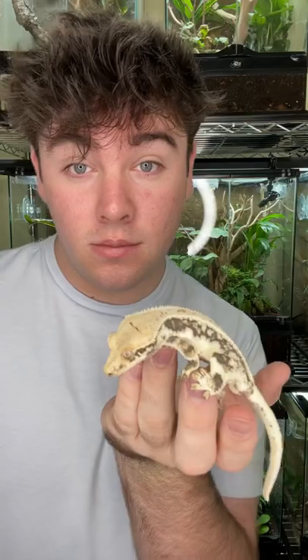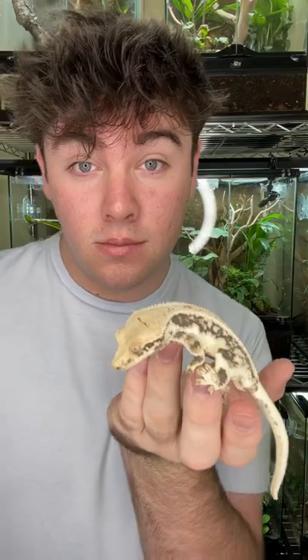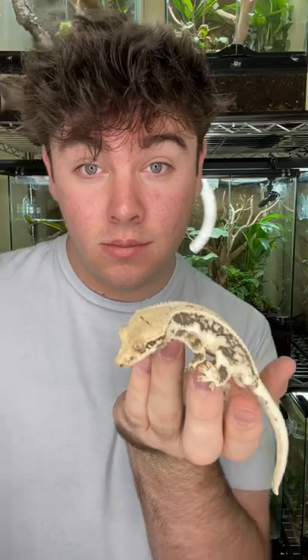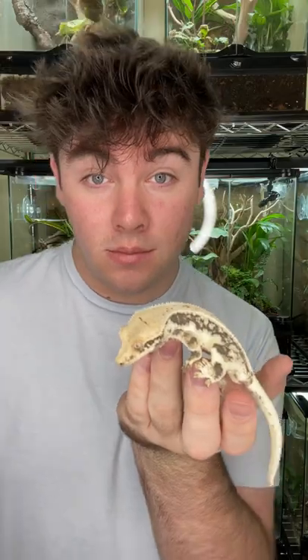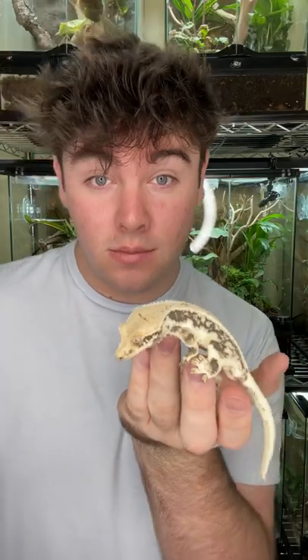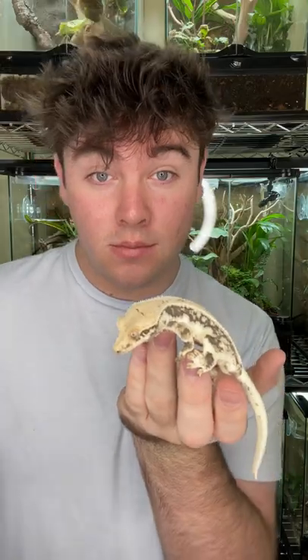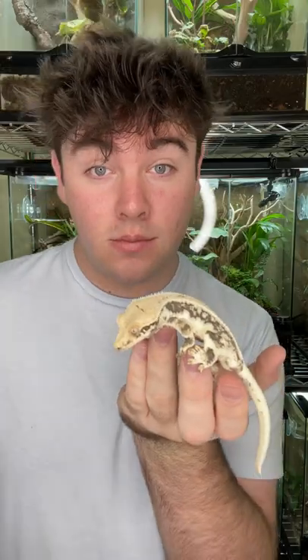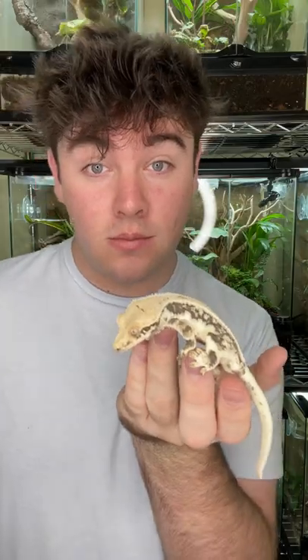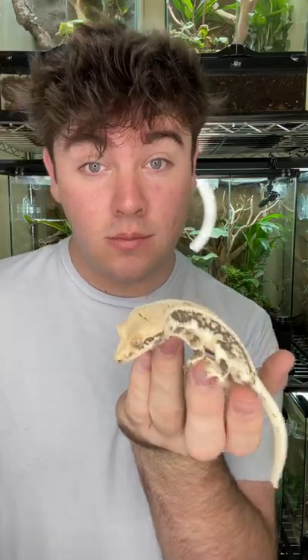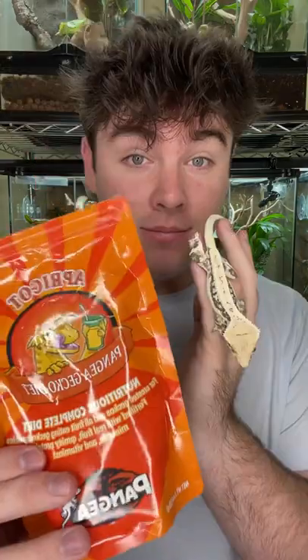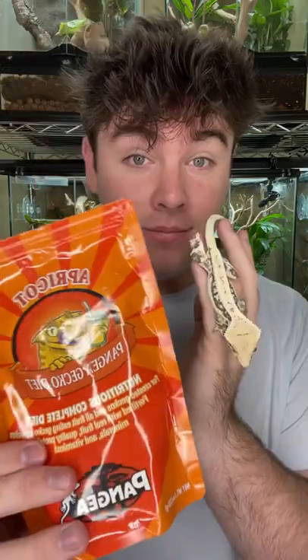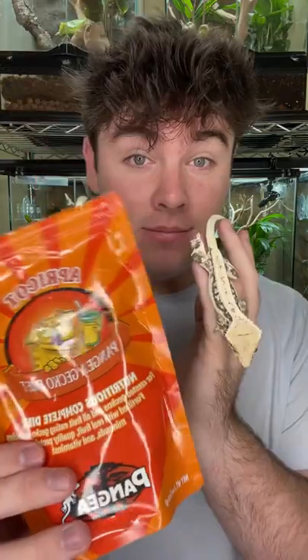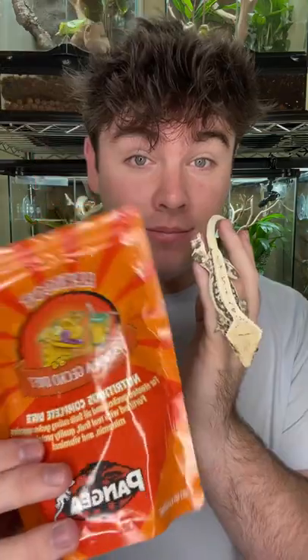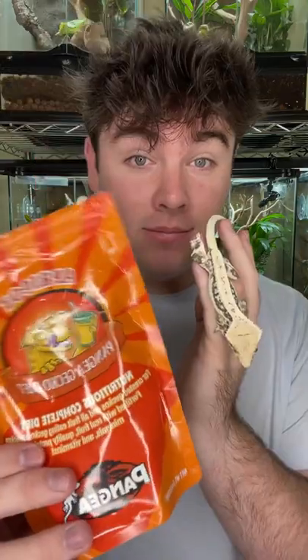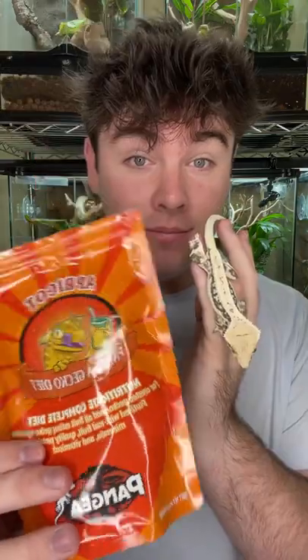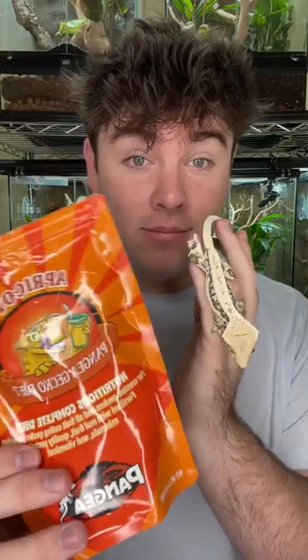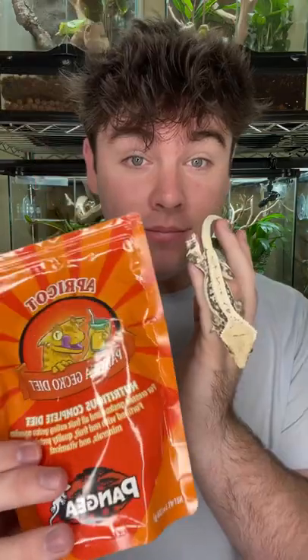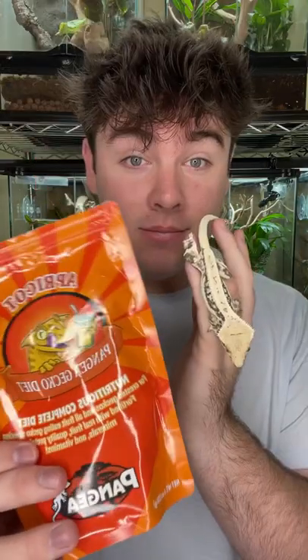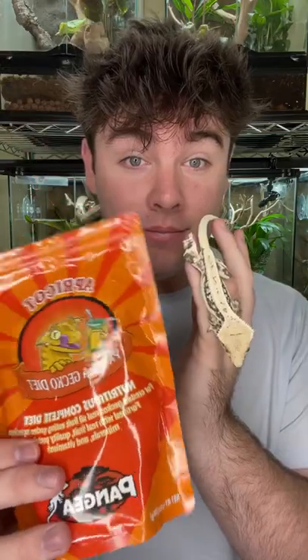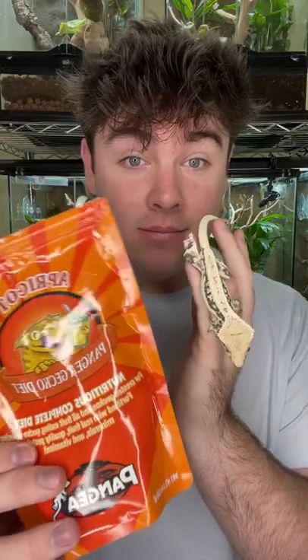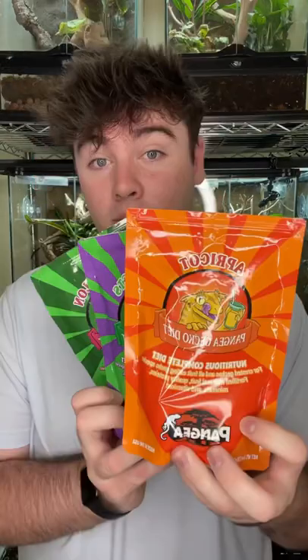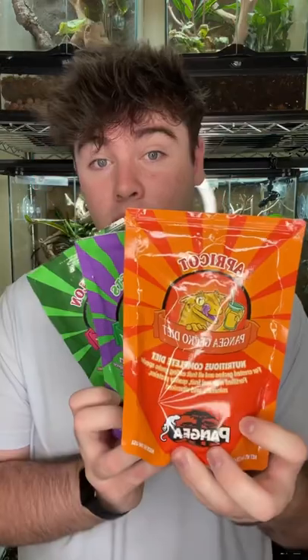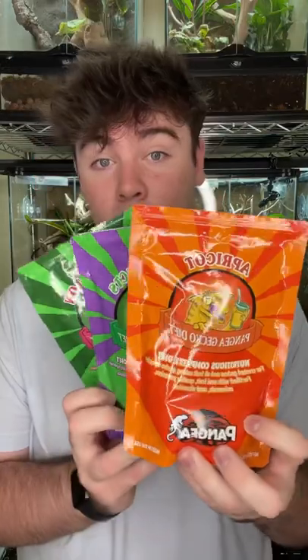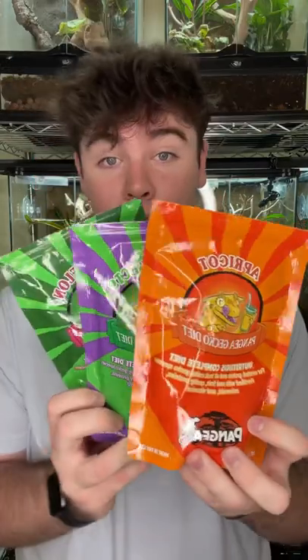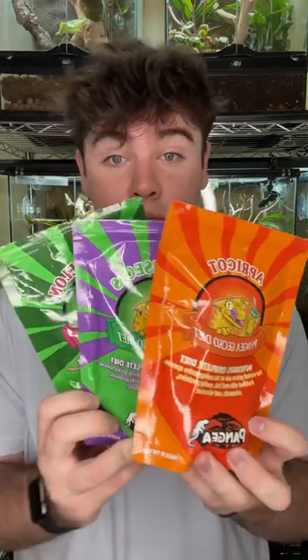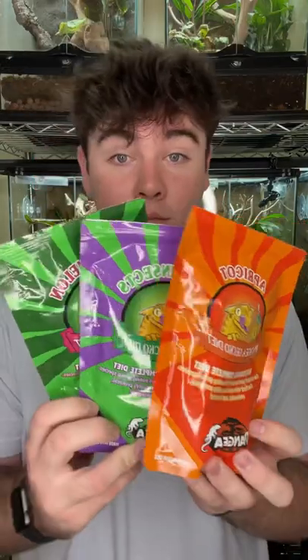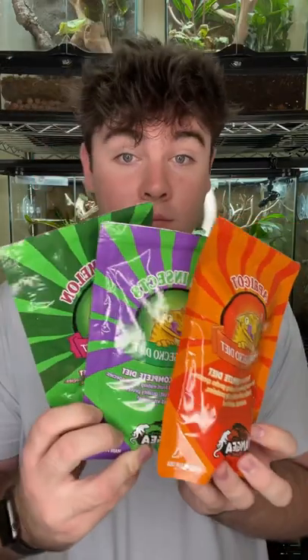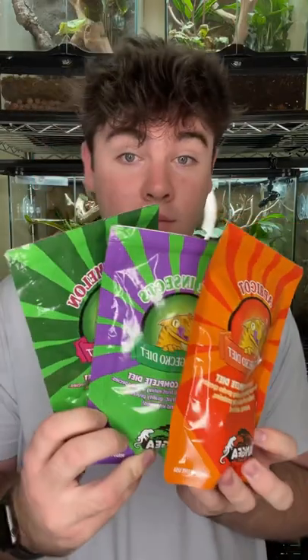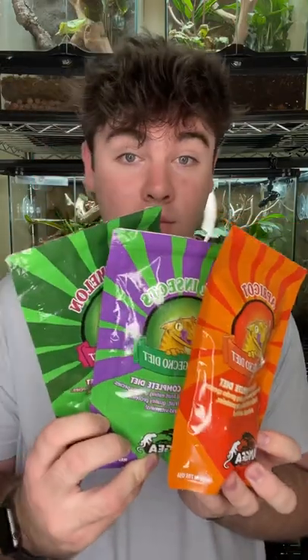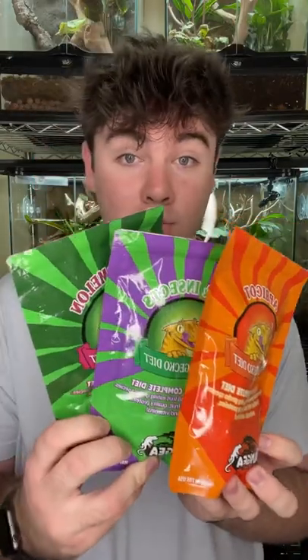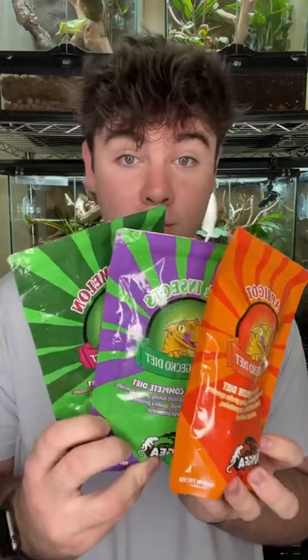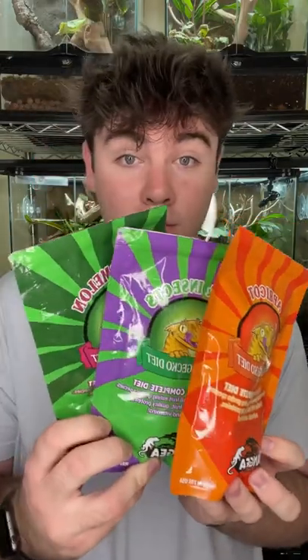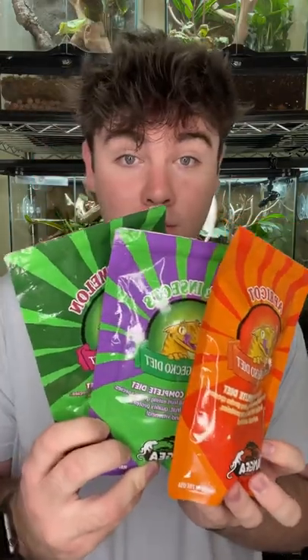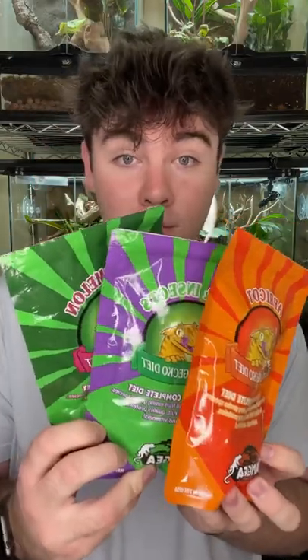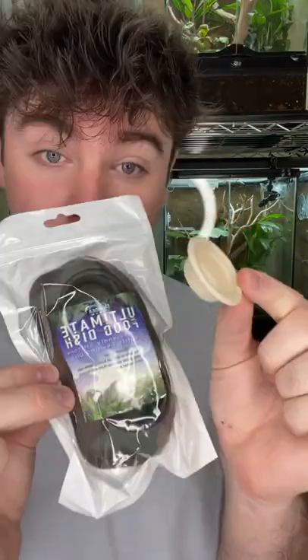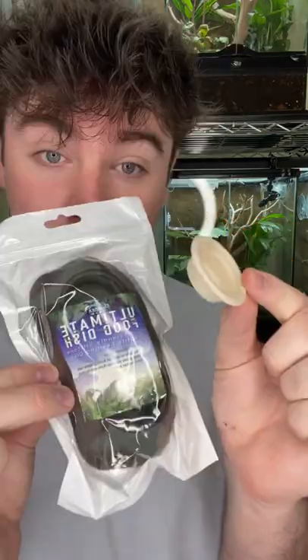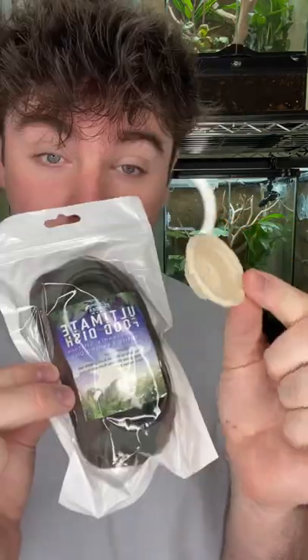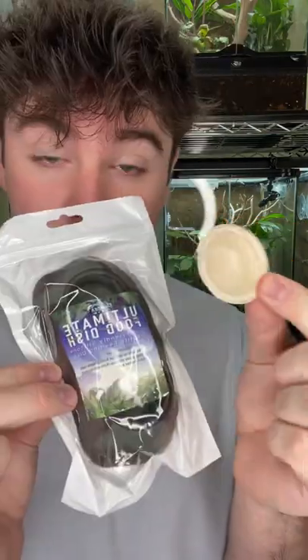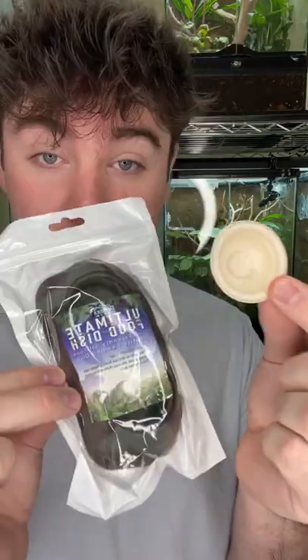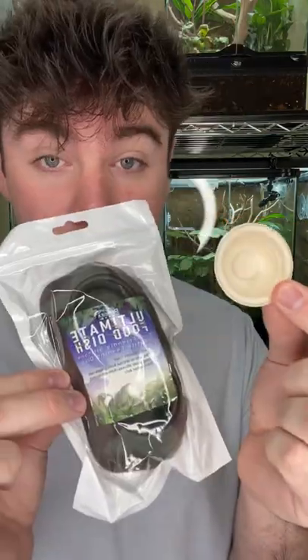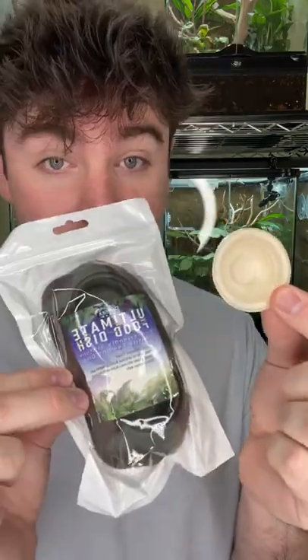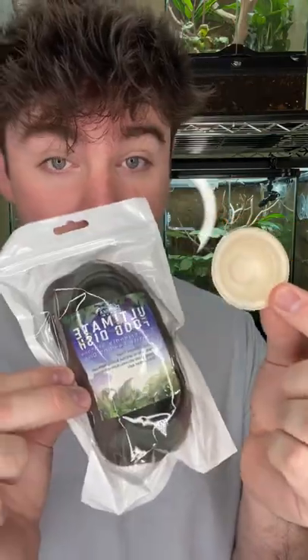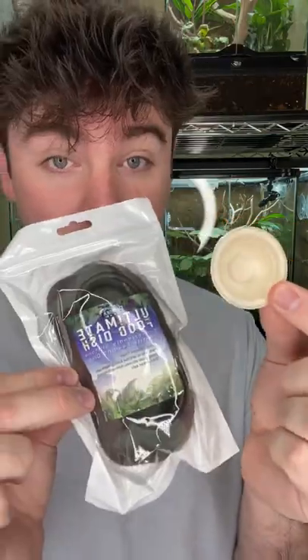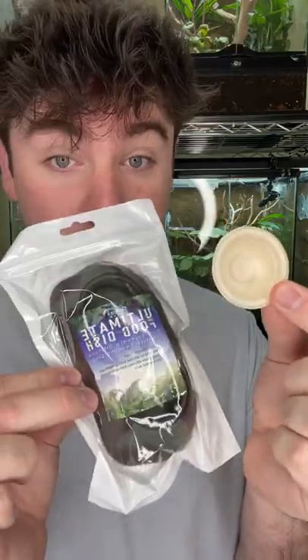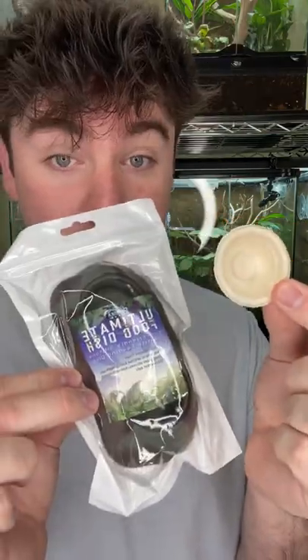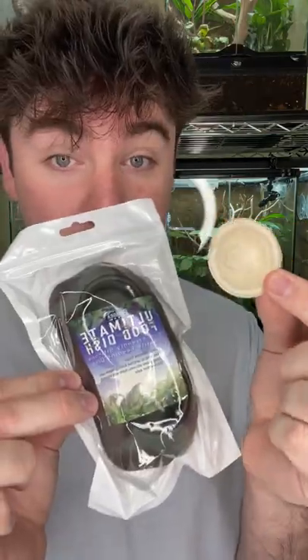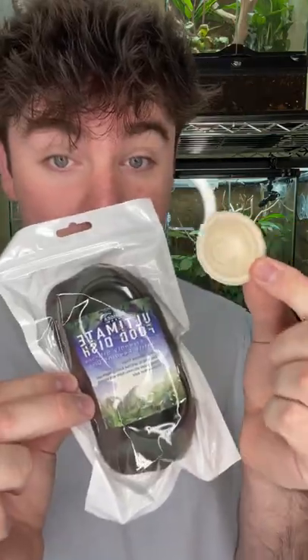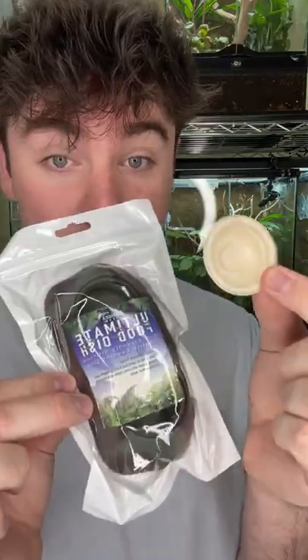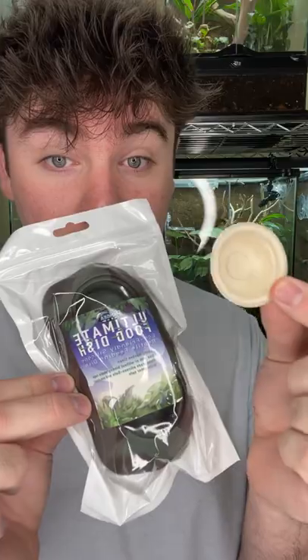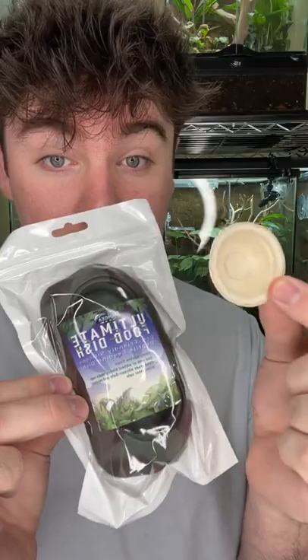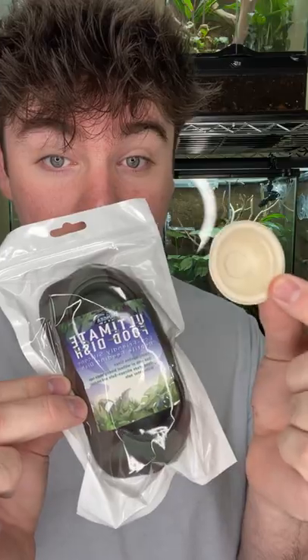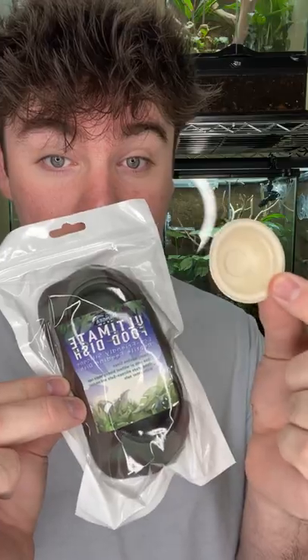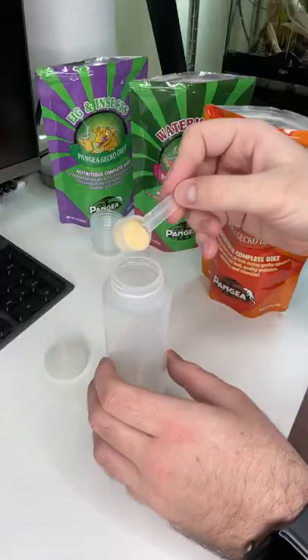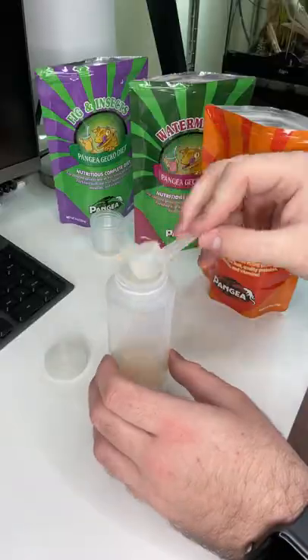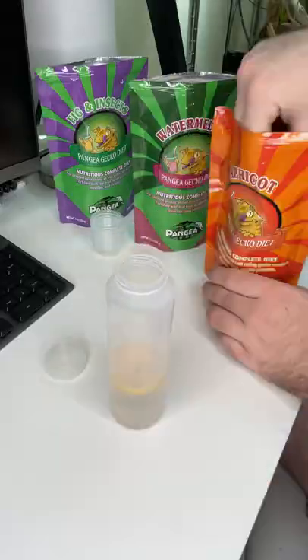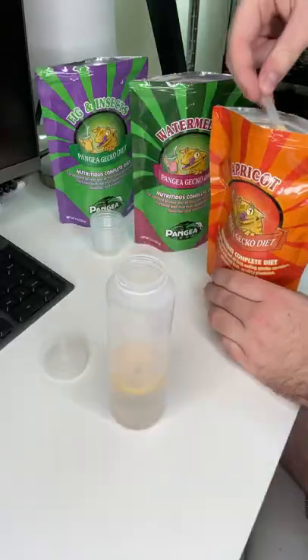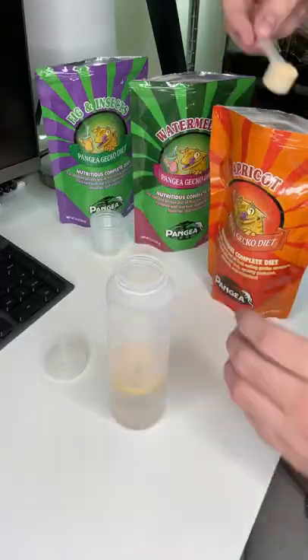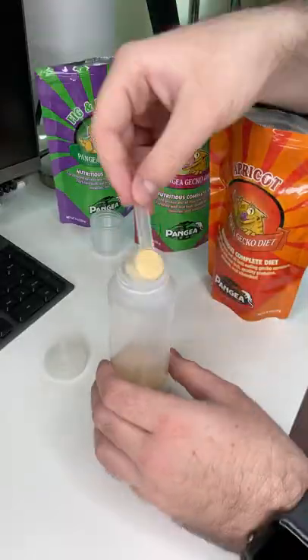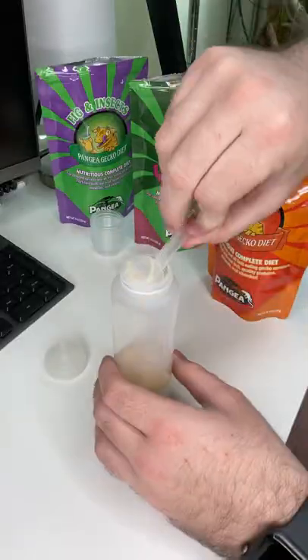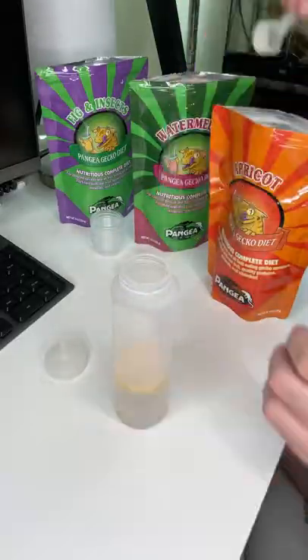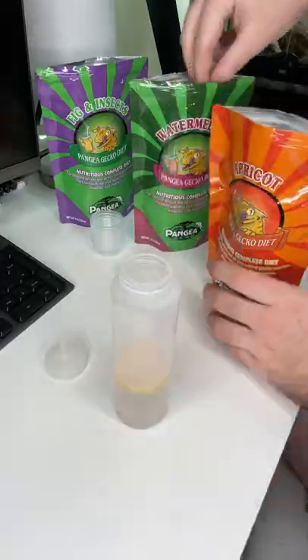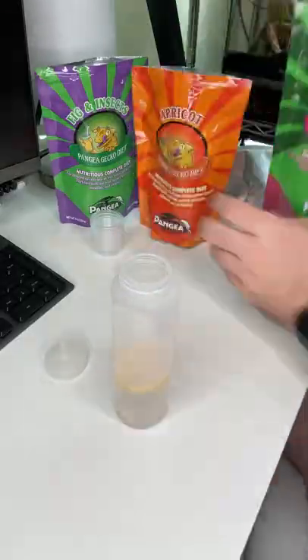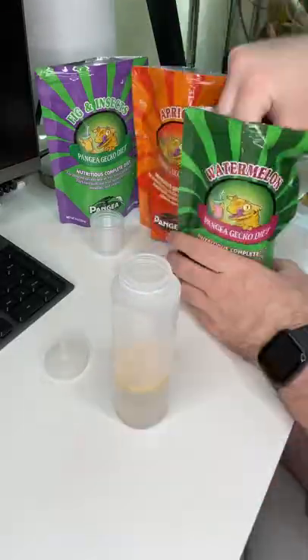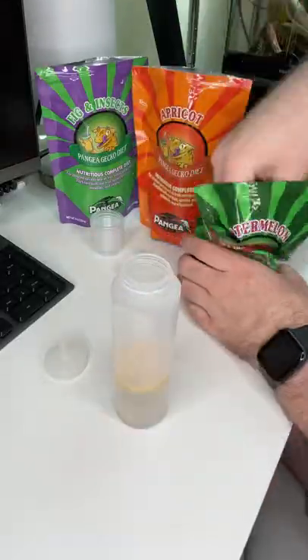What's up guys, today I'm going to show you how I feed my crested gecko Nova. I really like Pangea's crested gecko diet as well as their biodegradable bowls and their ultimate food dish.